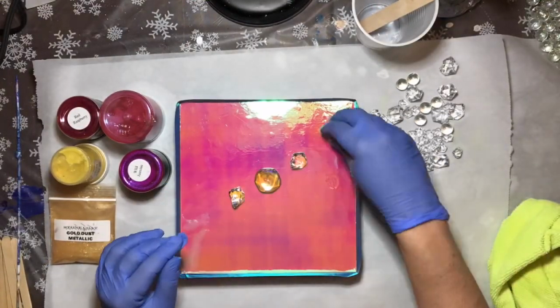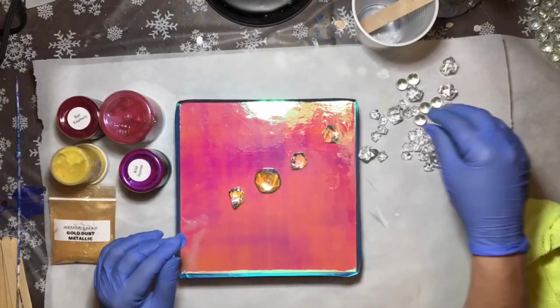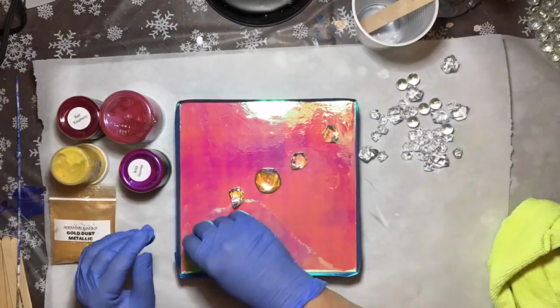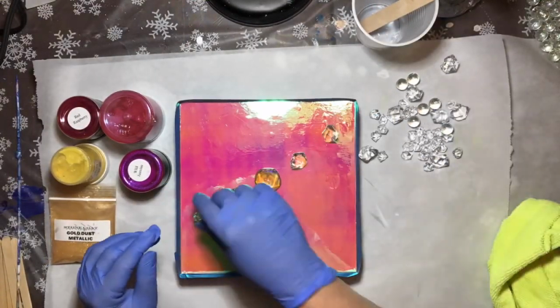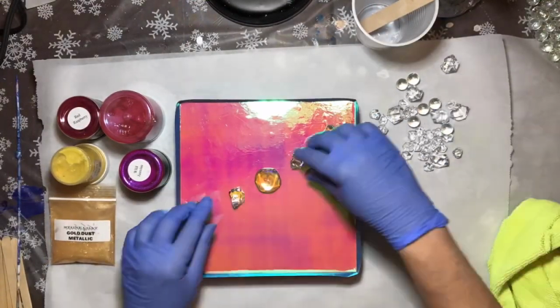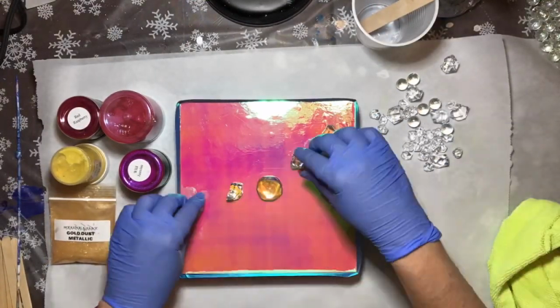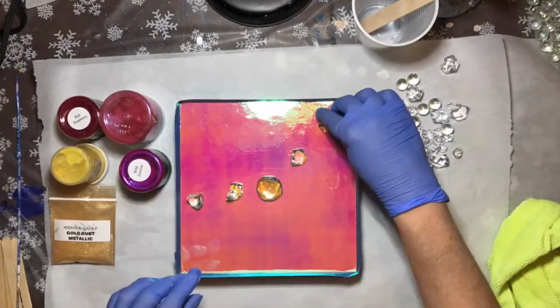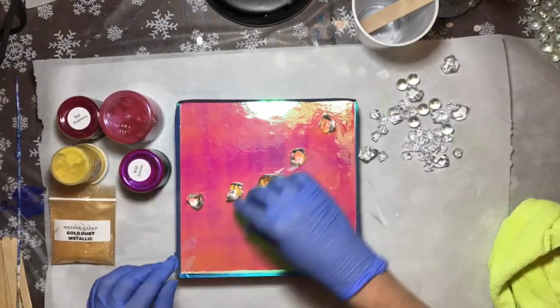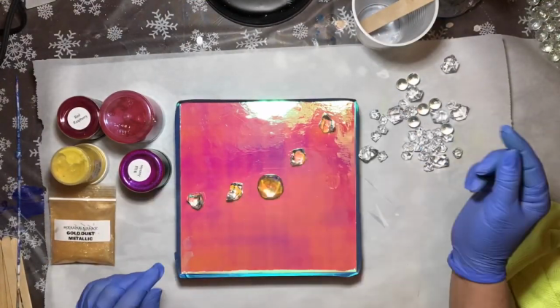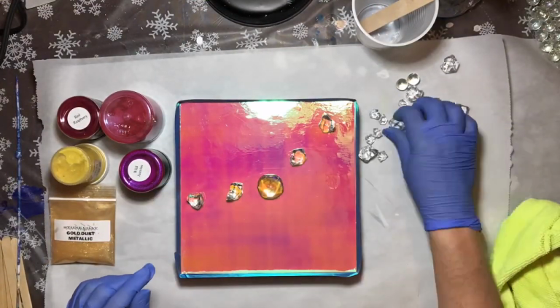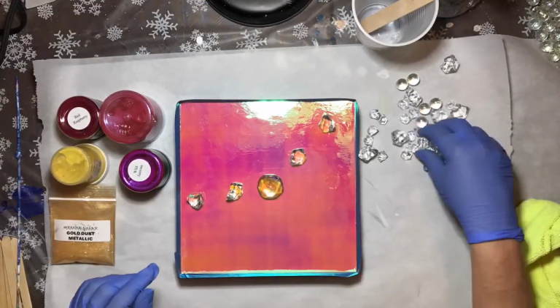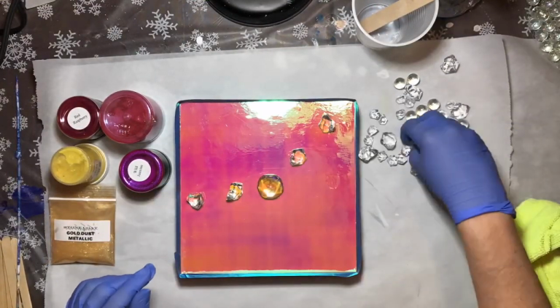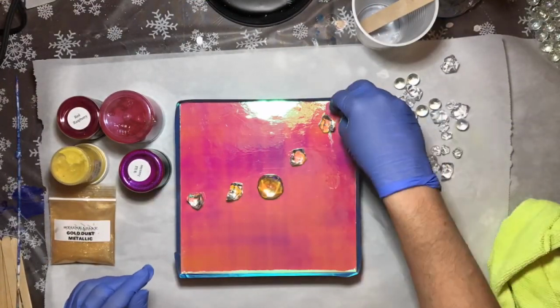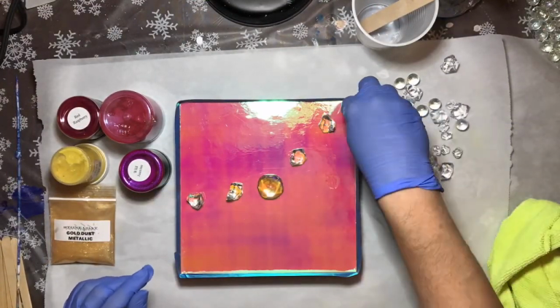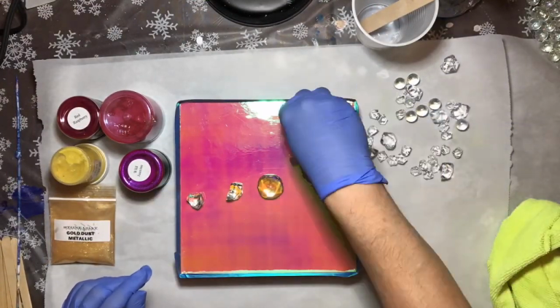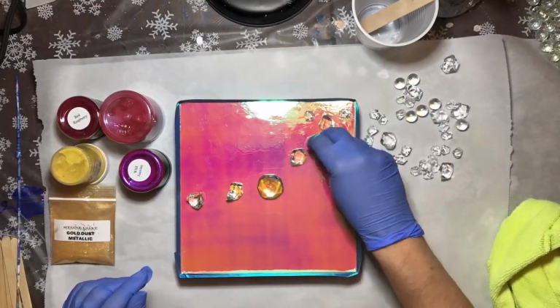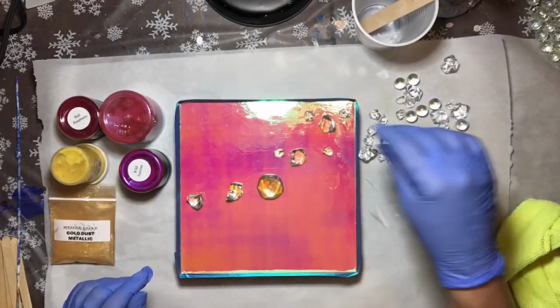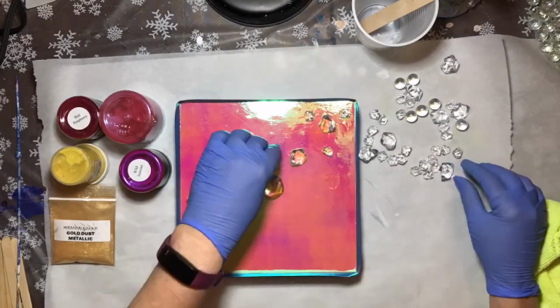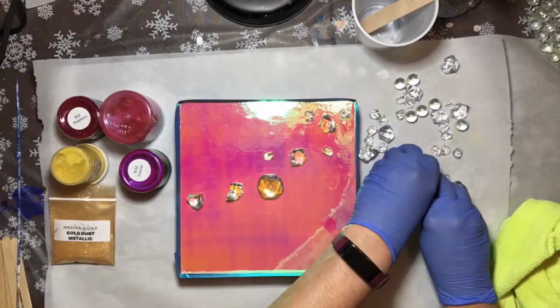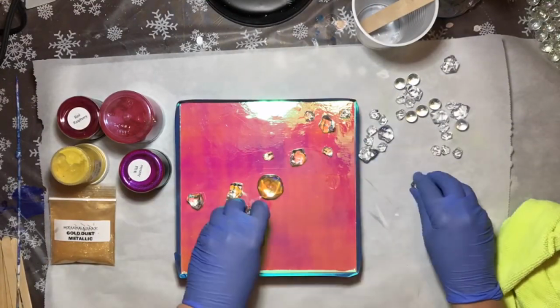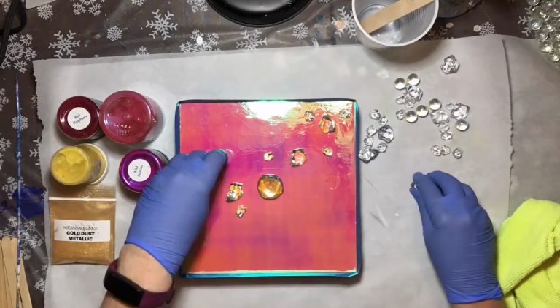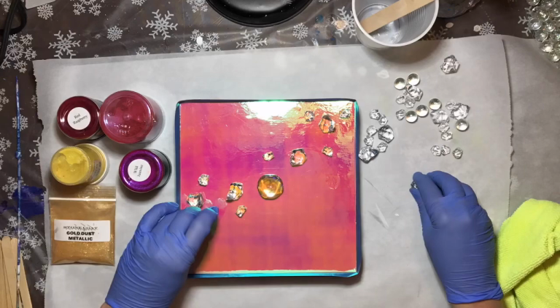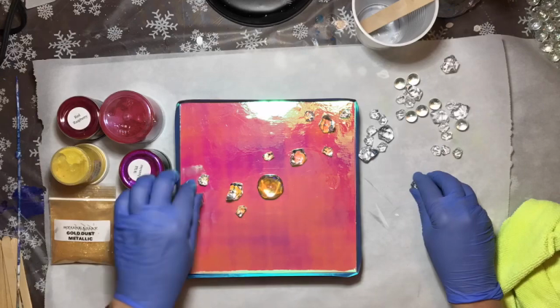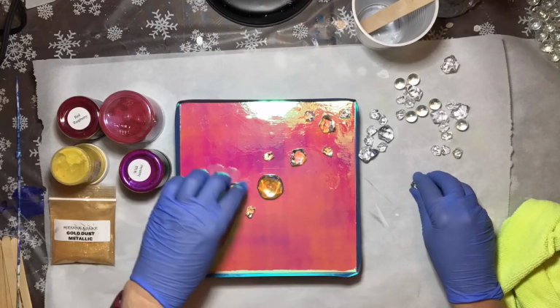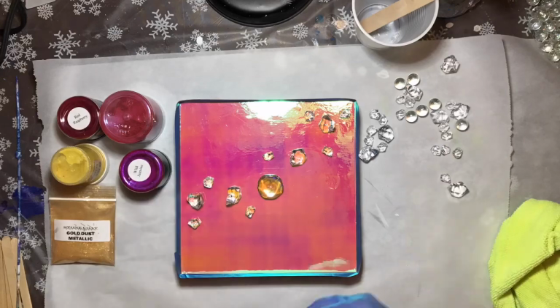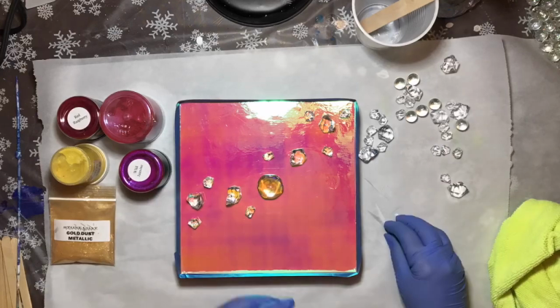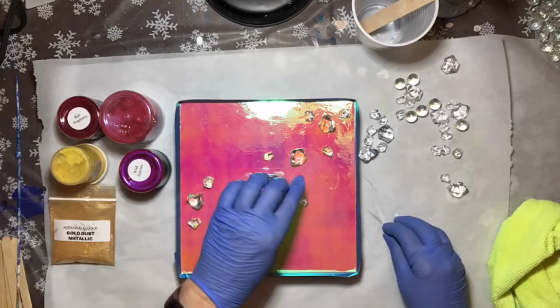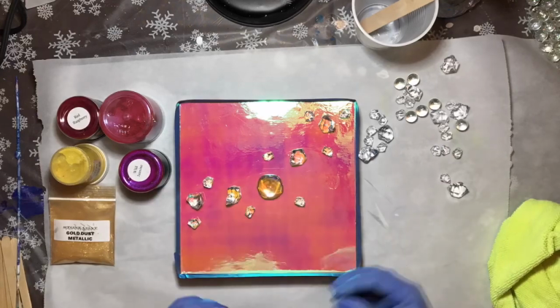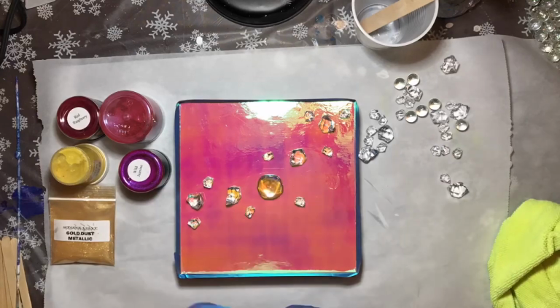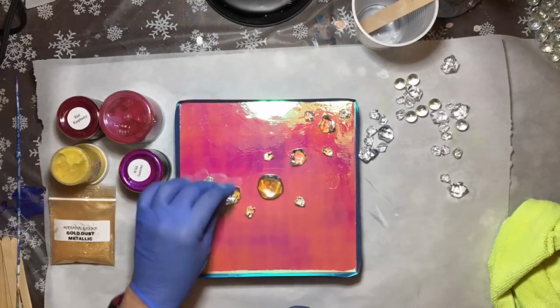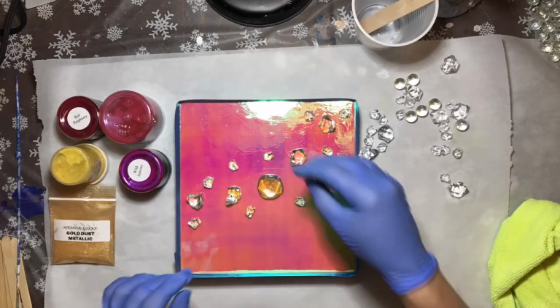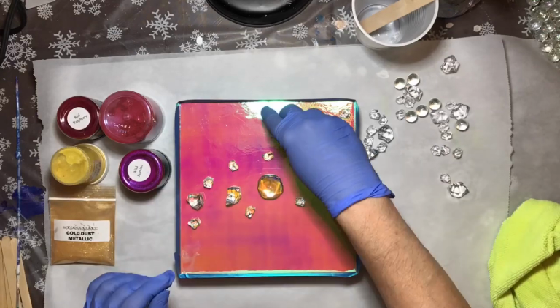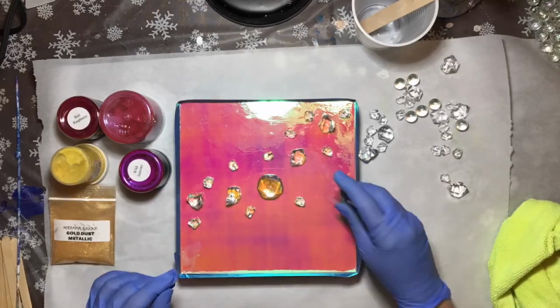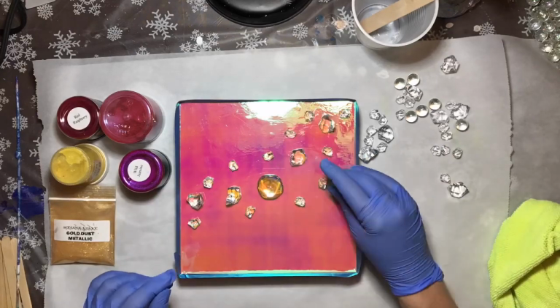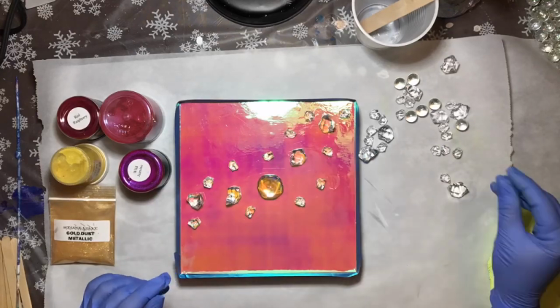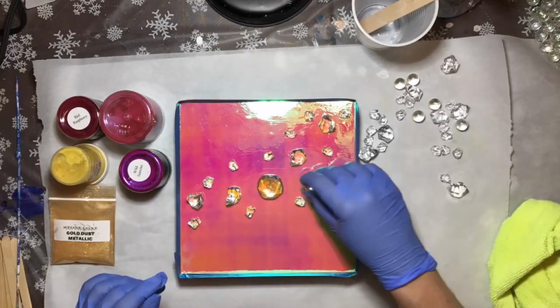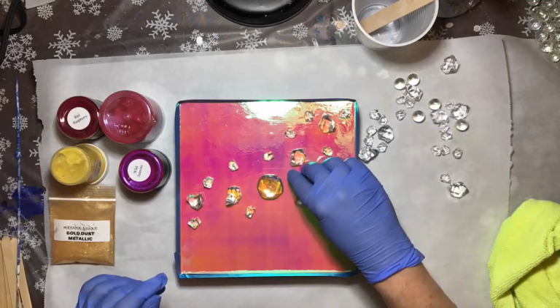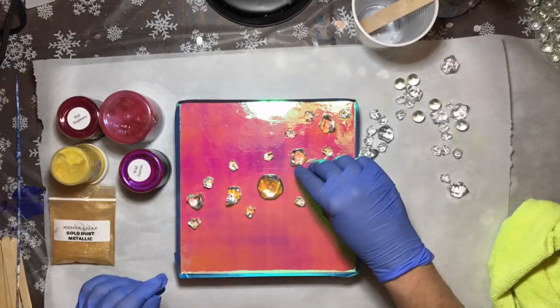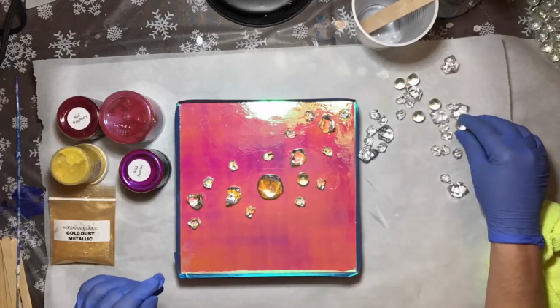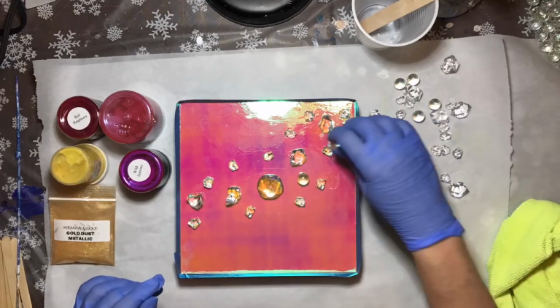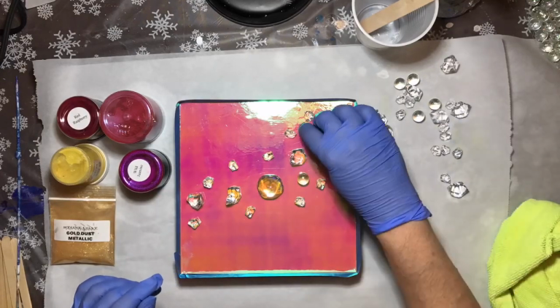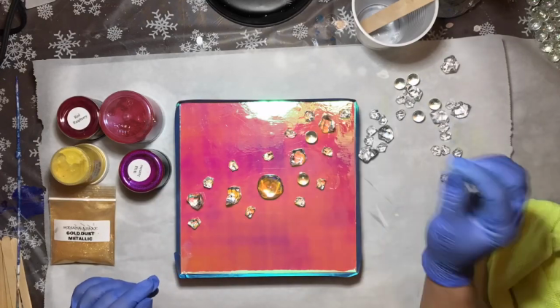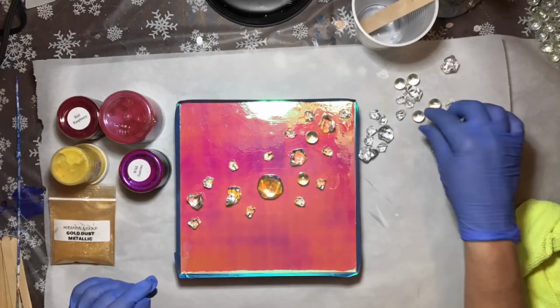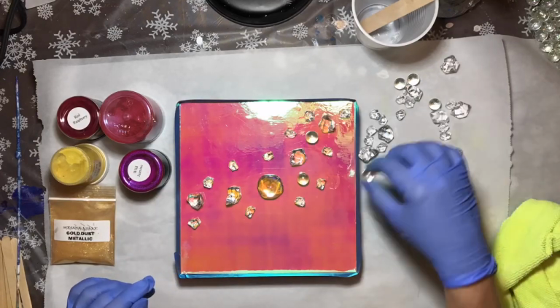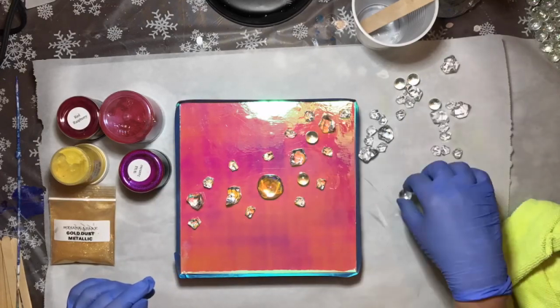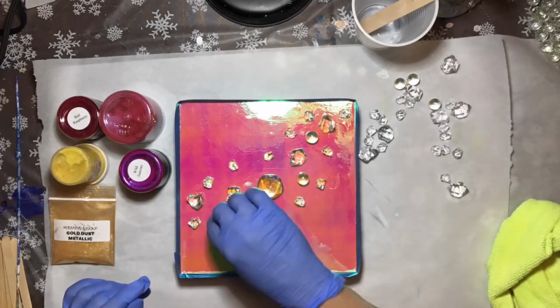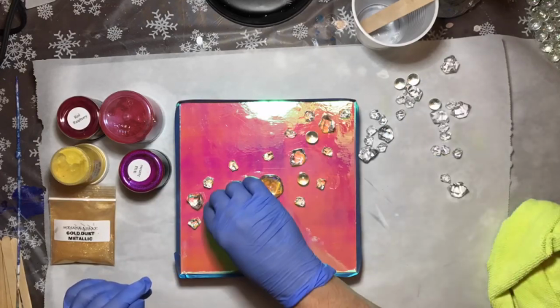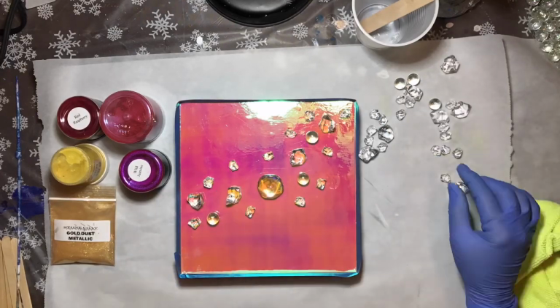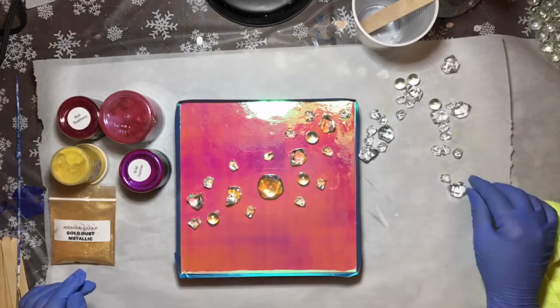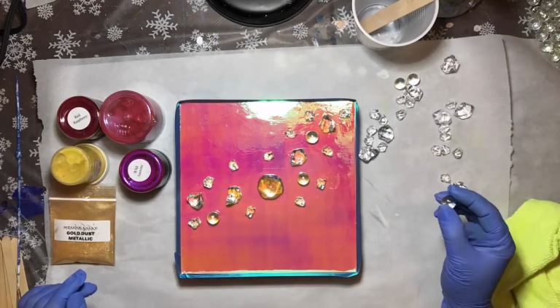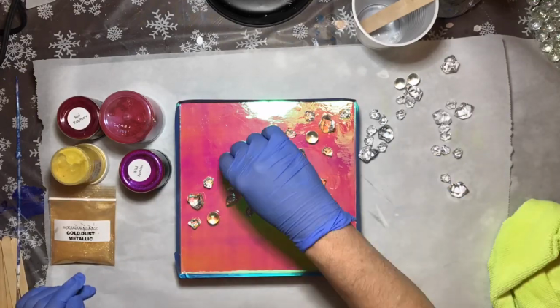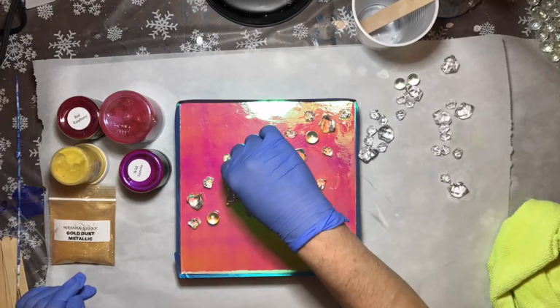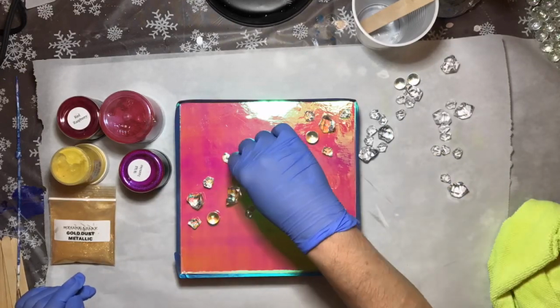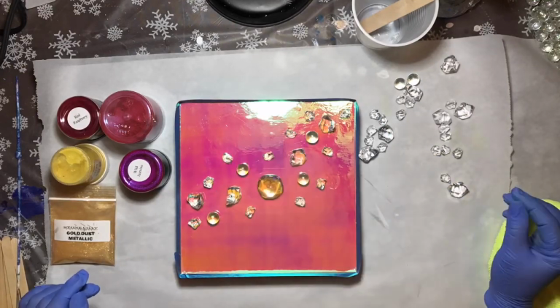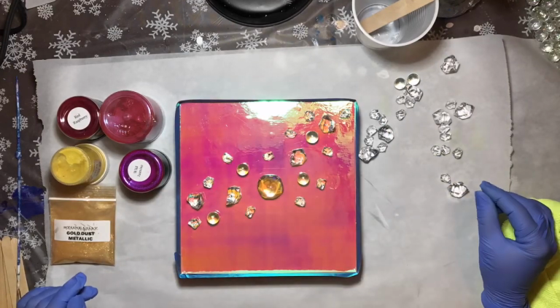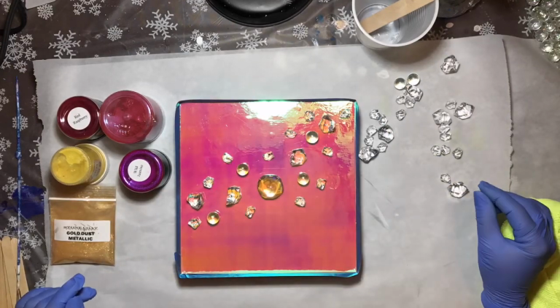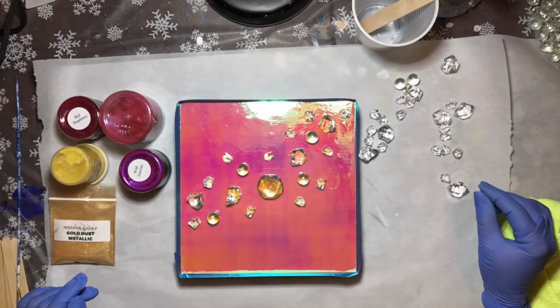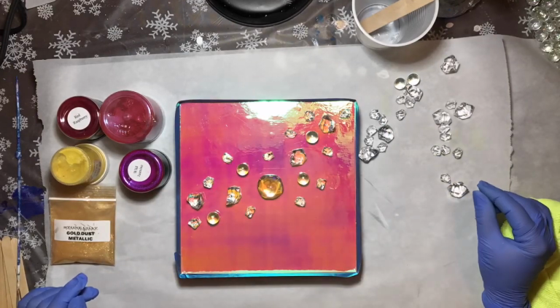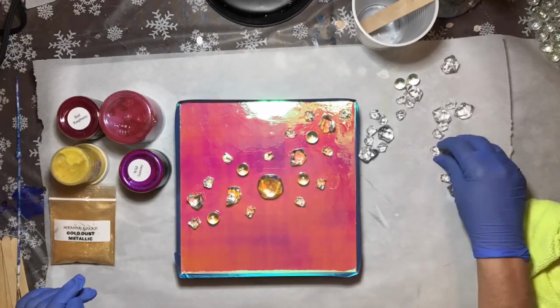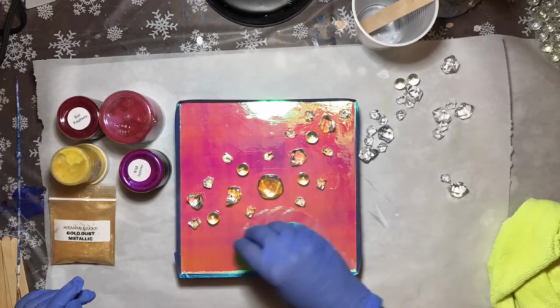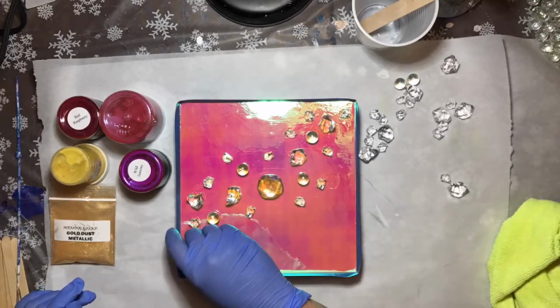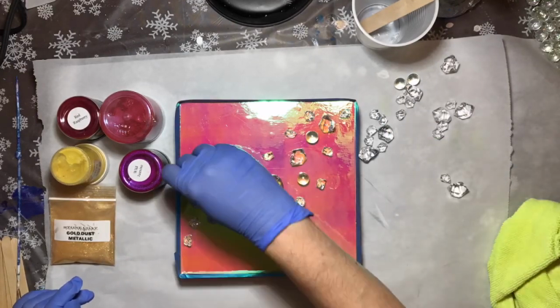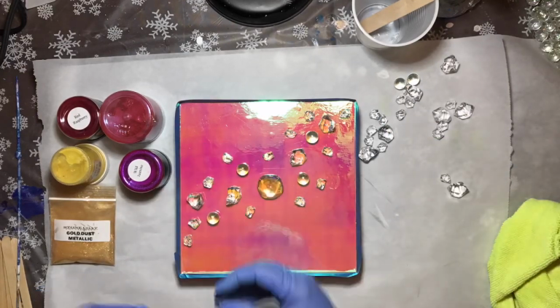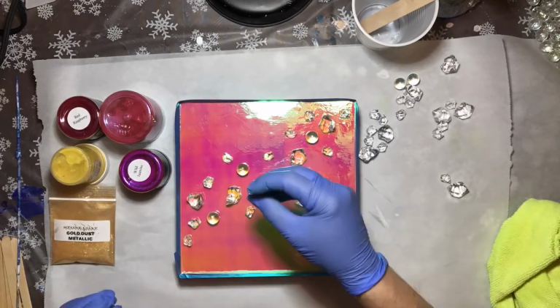I'm going to place the bigger glass pieces all over the board and kind of get a pattern going.